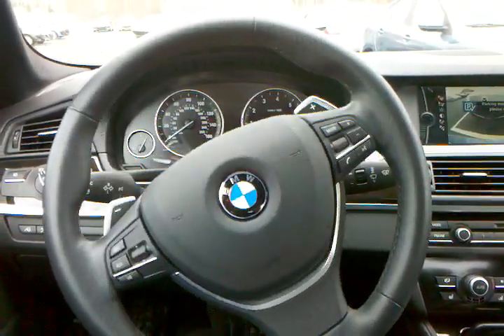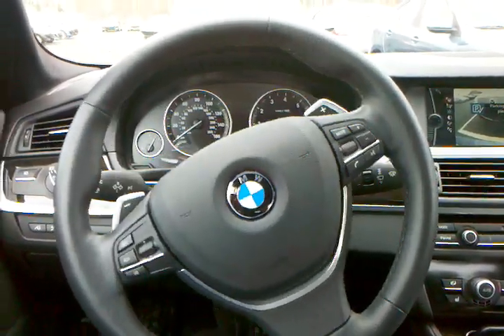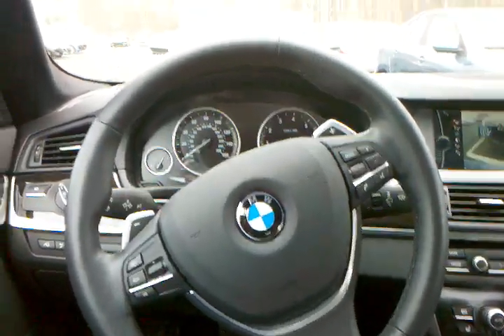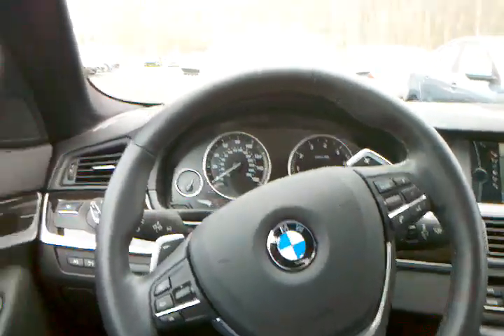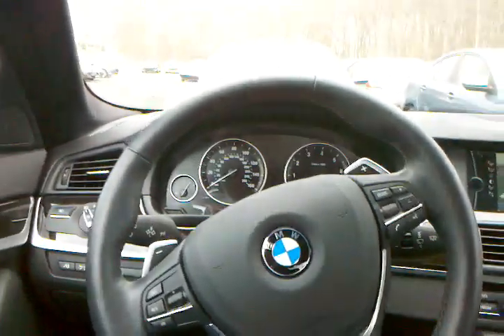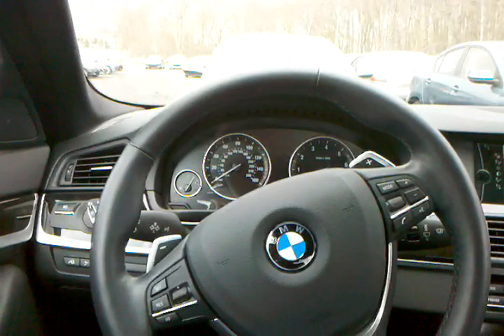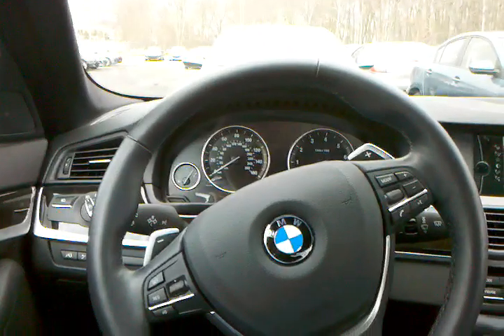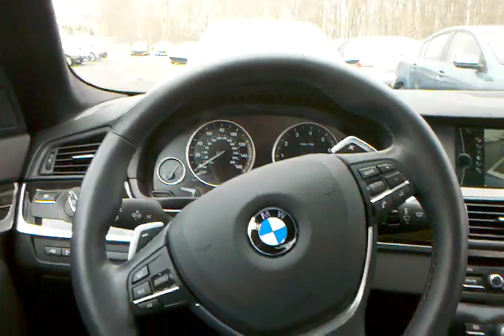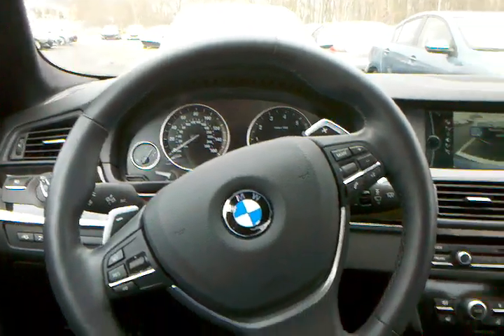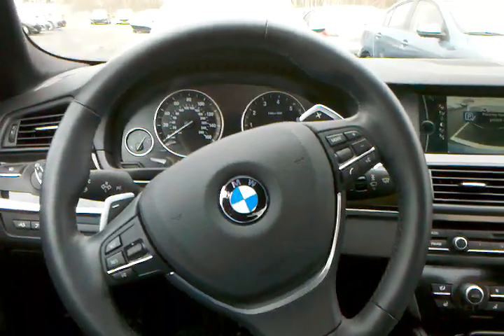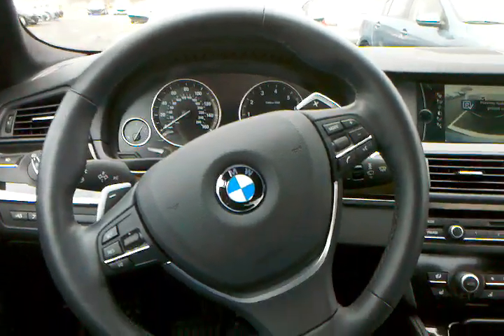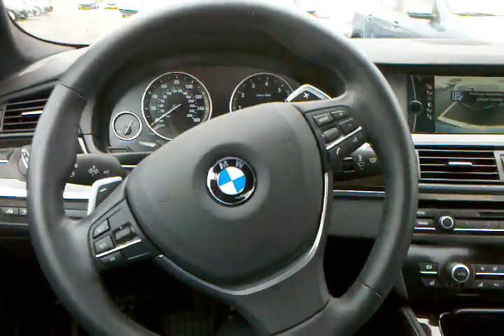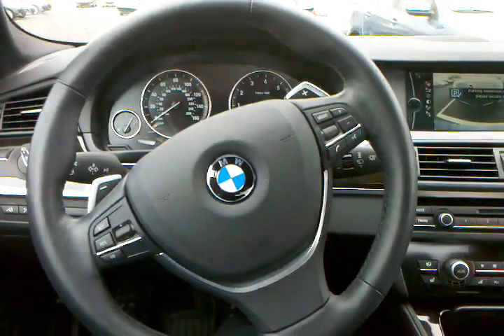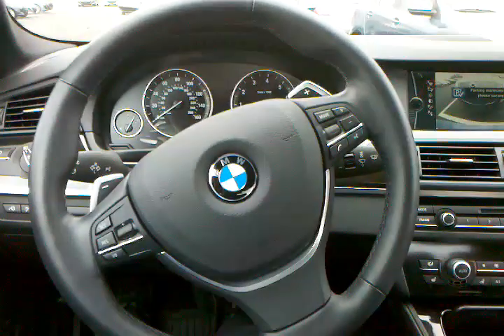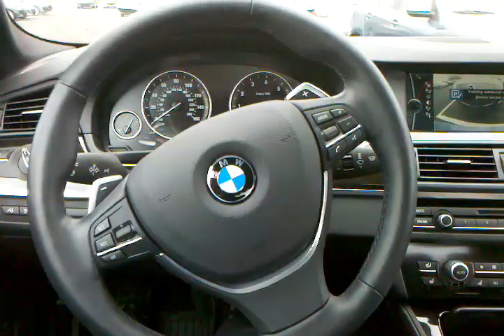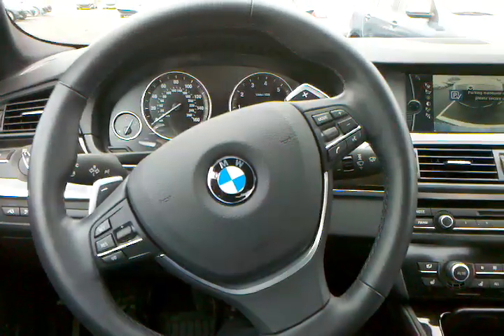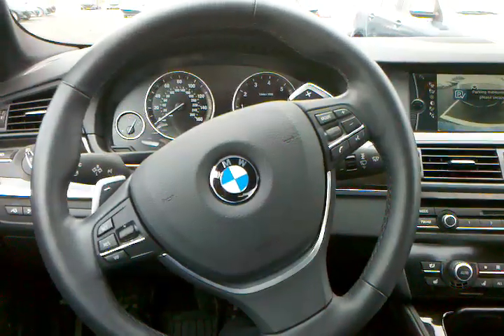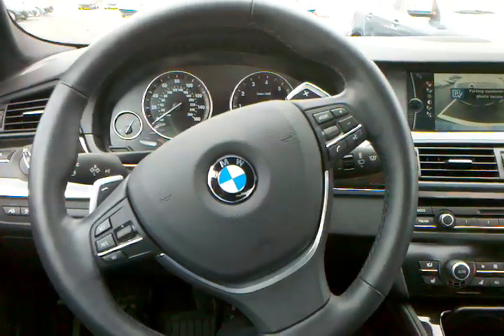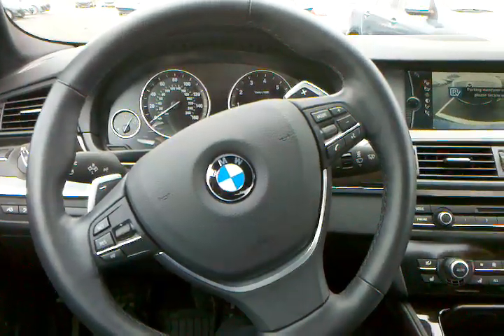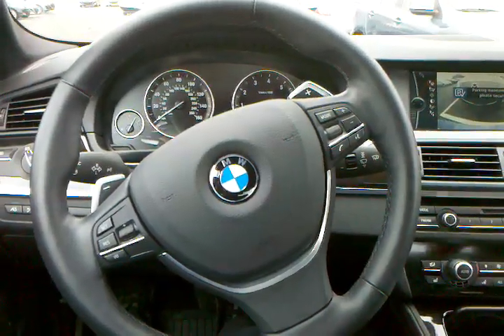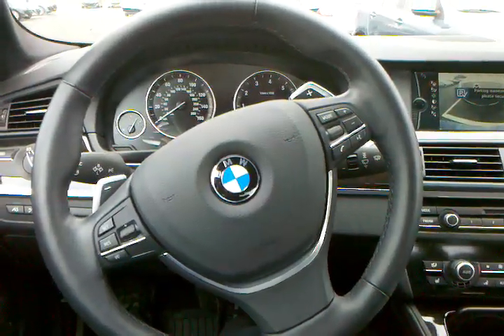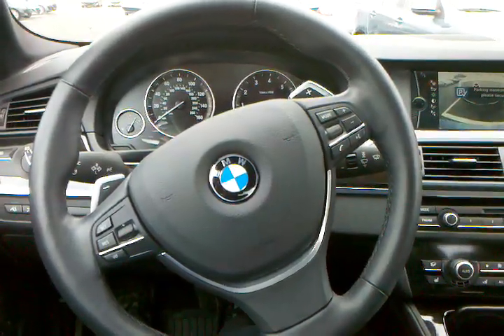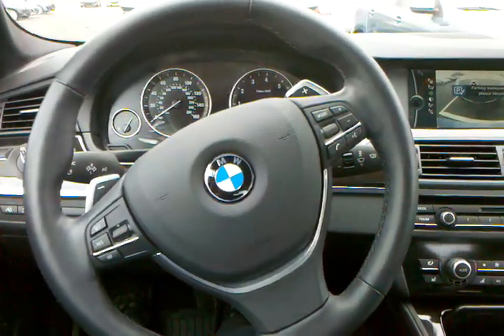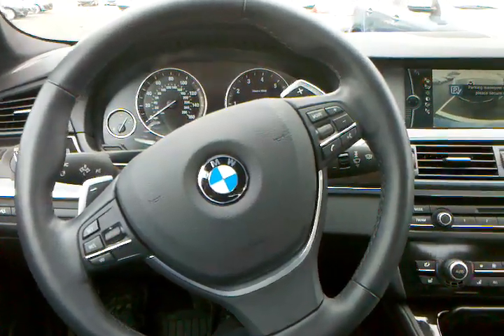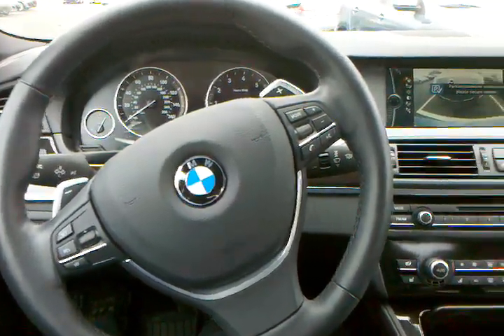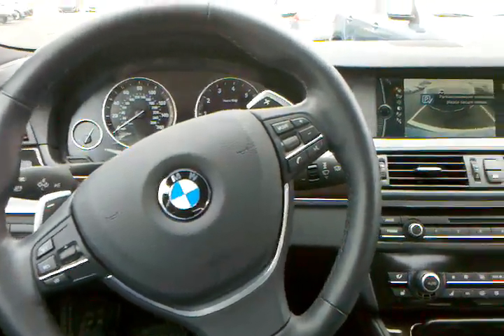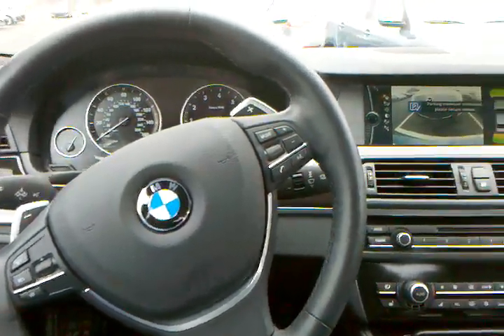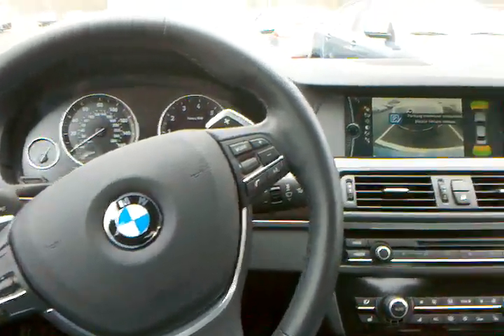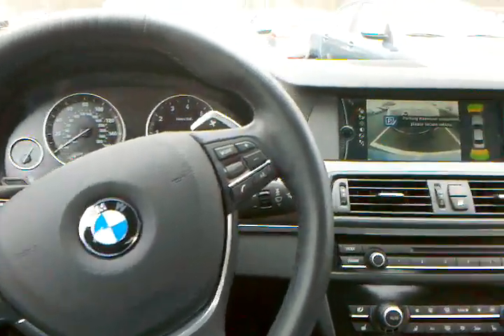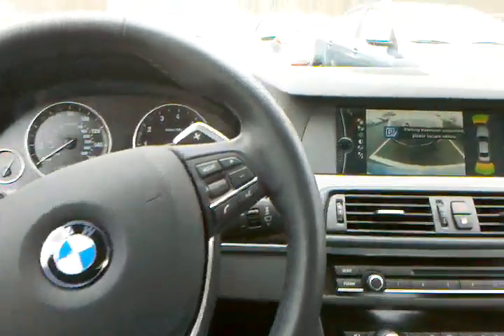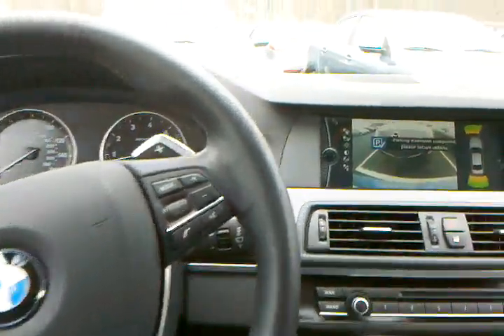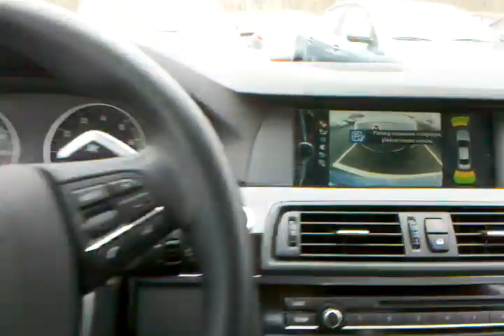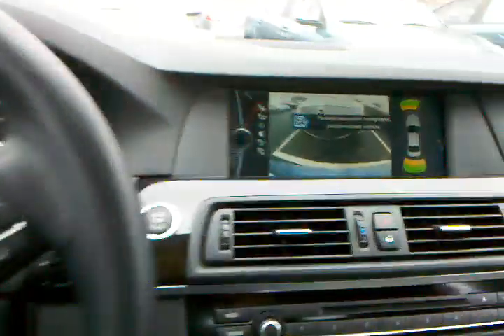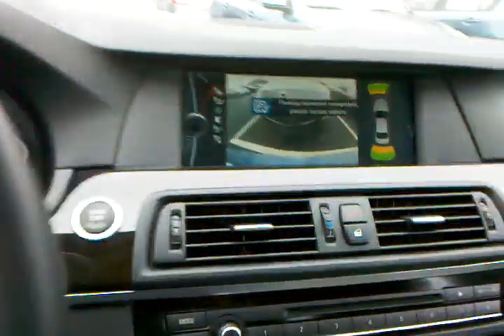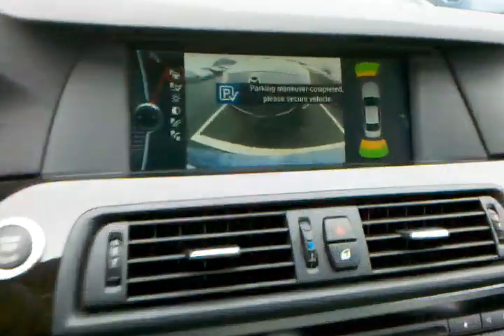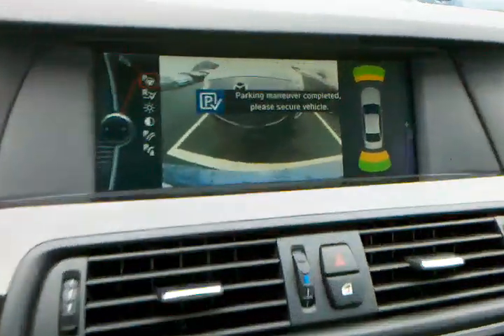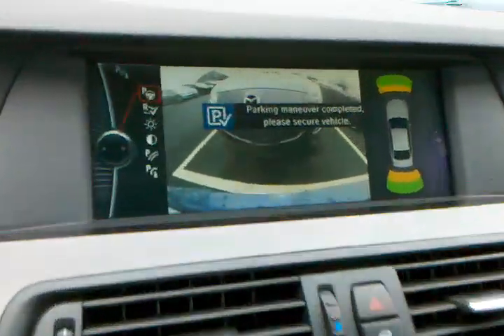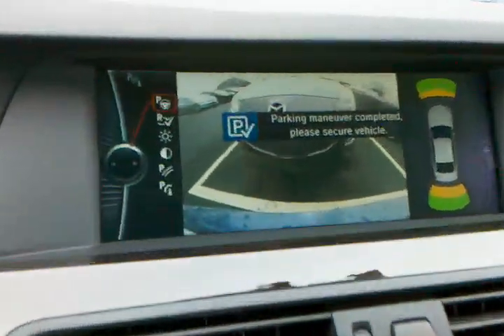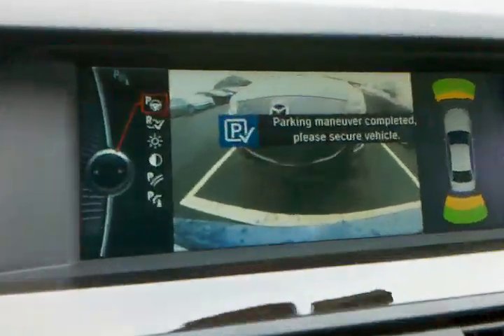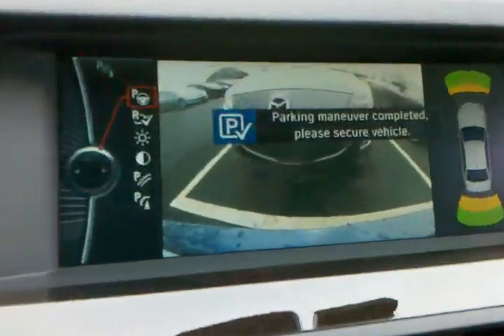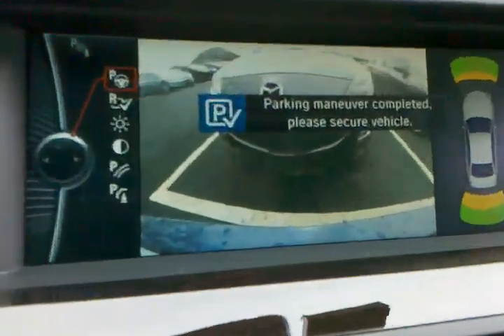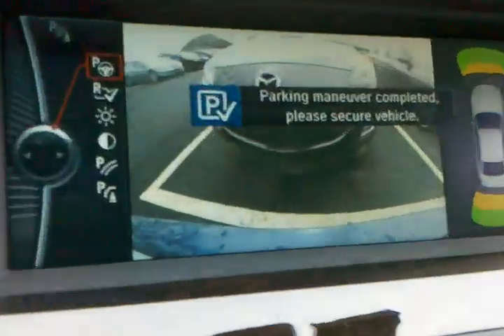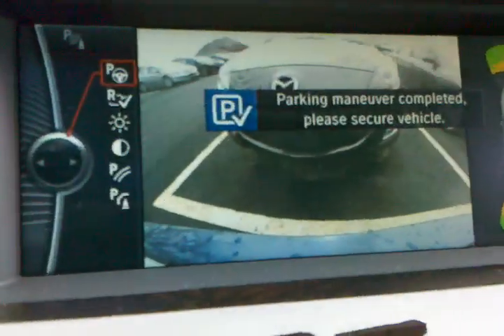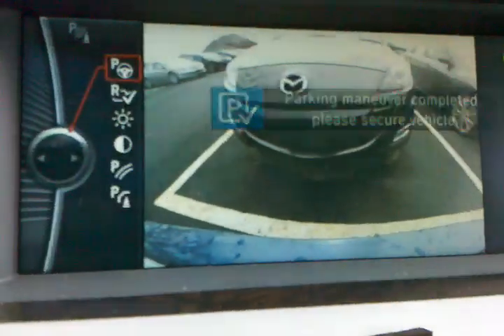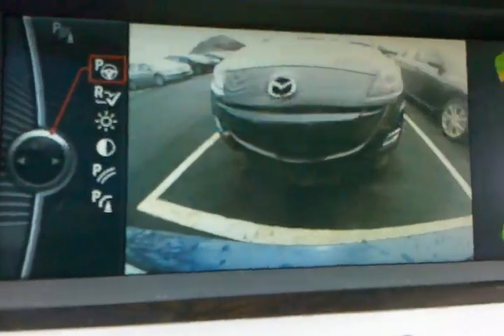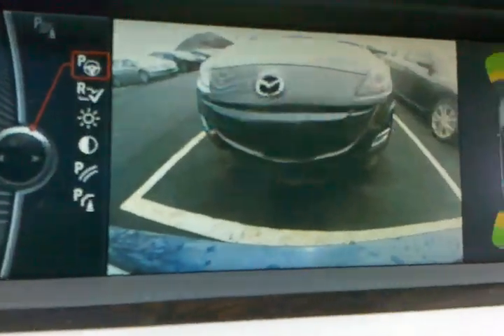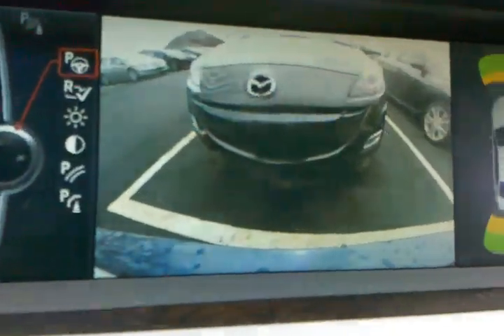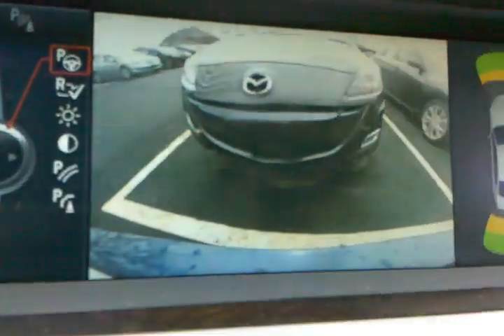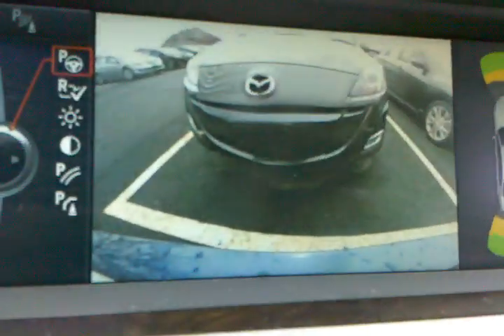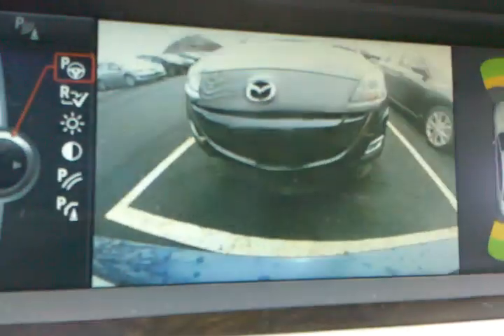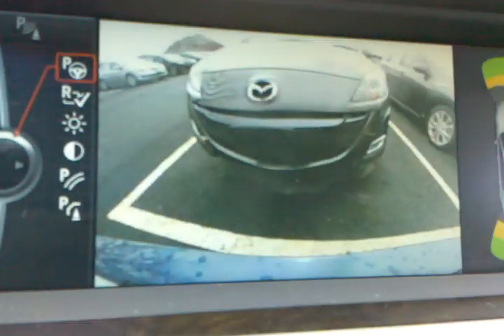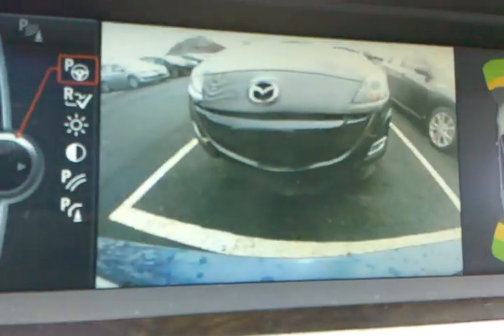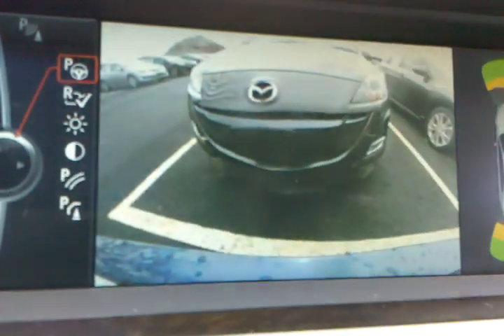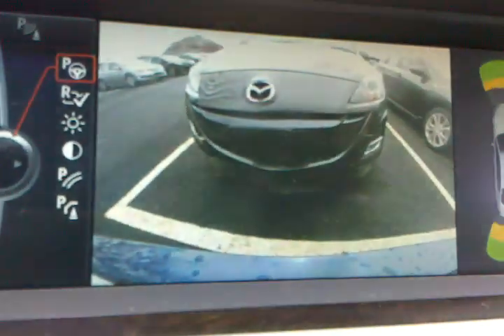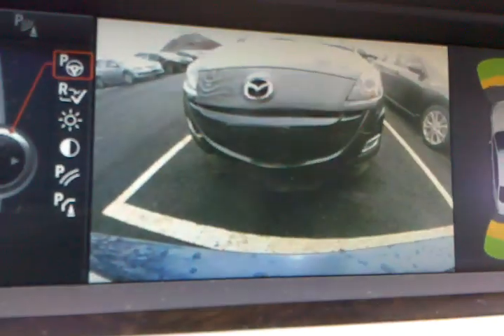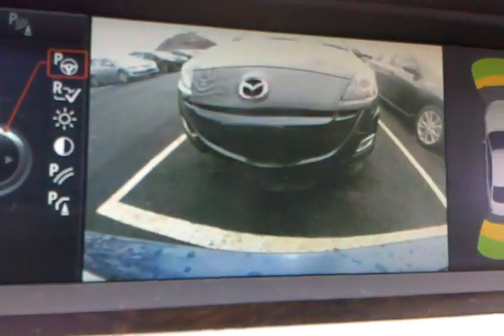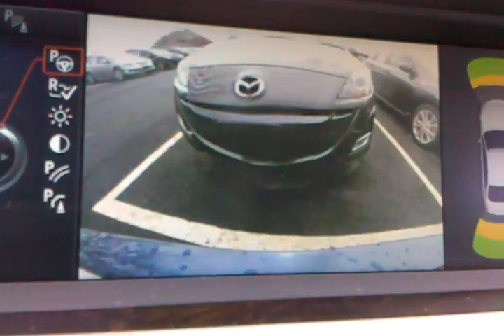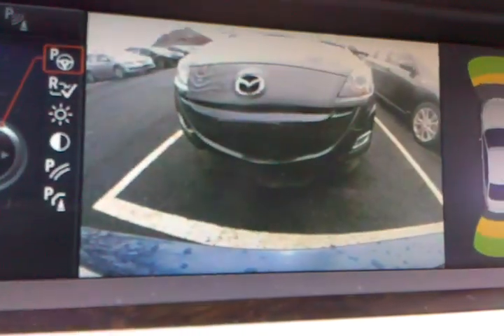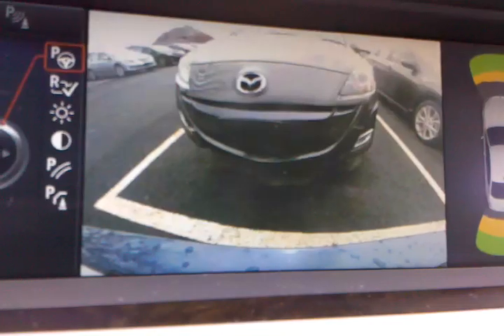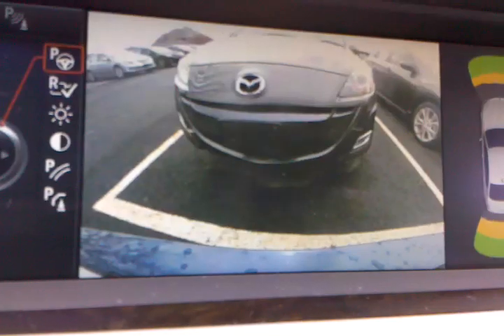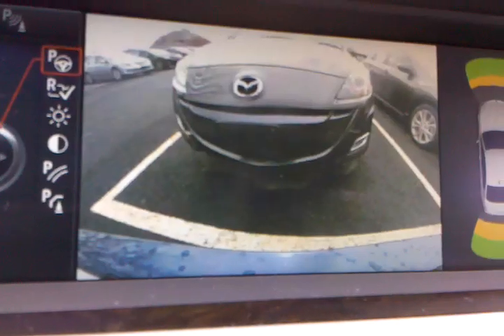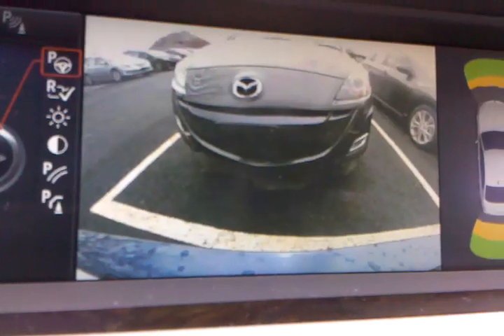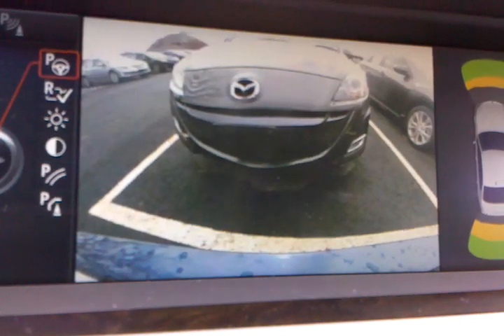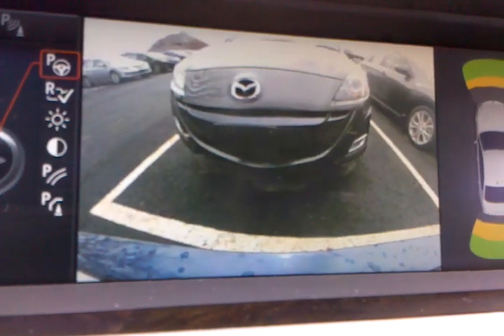There you go. Parallel parking complete — it's right in the lines.